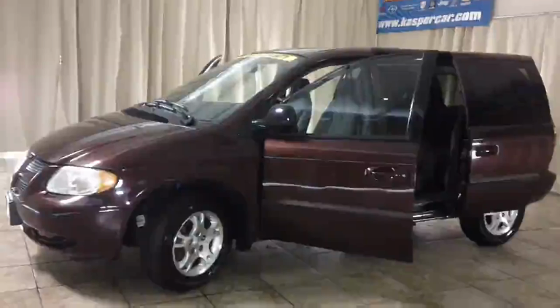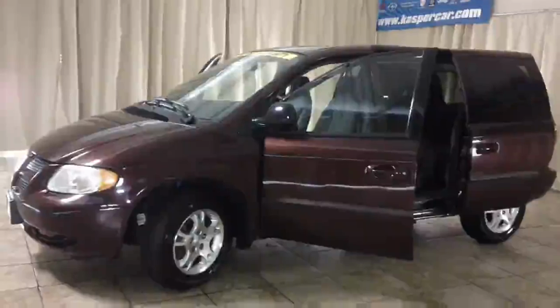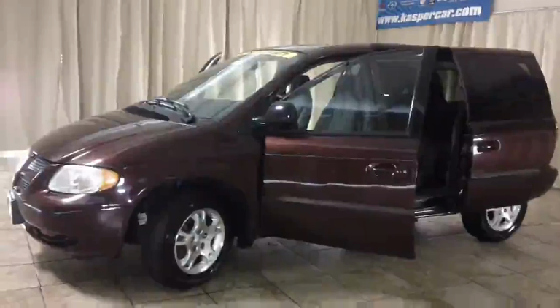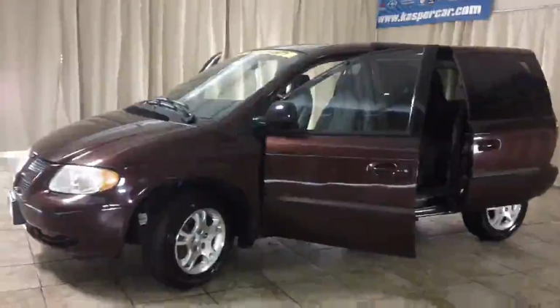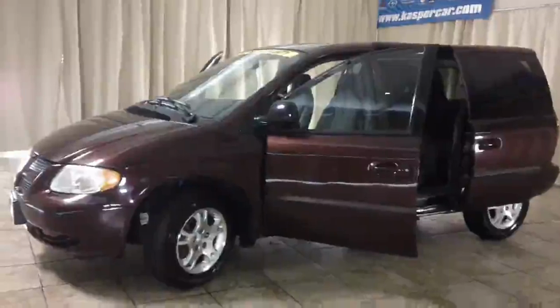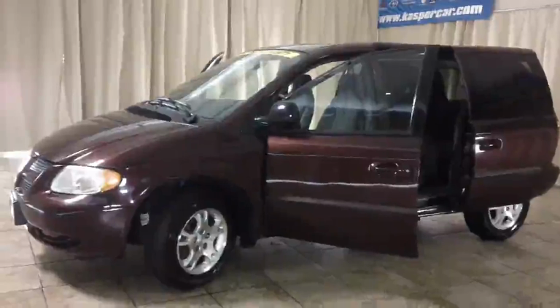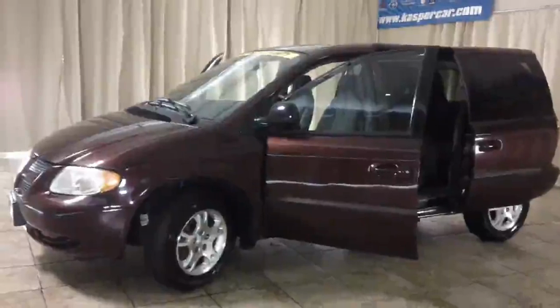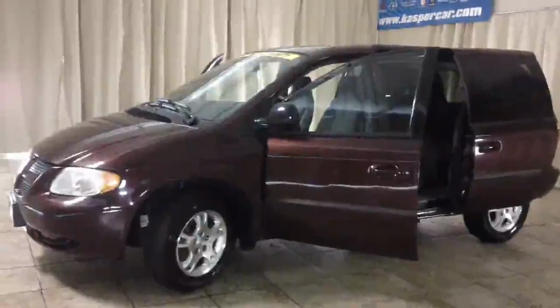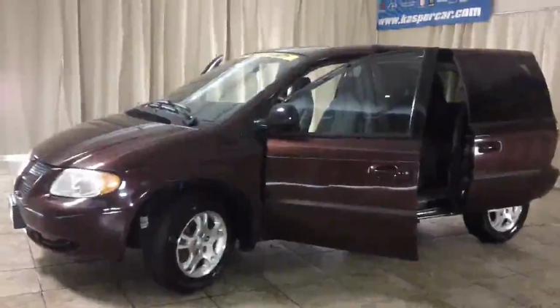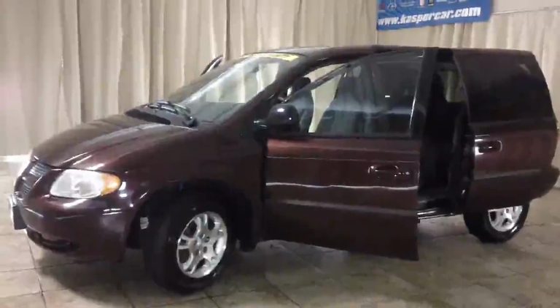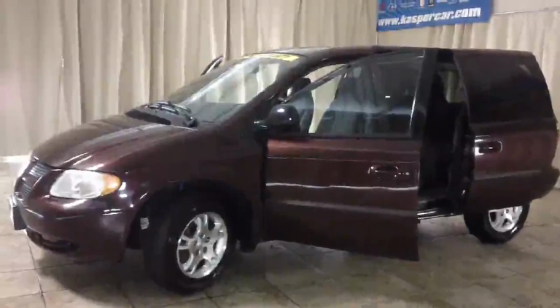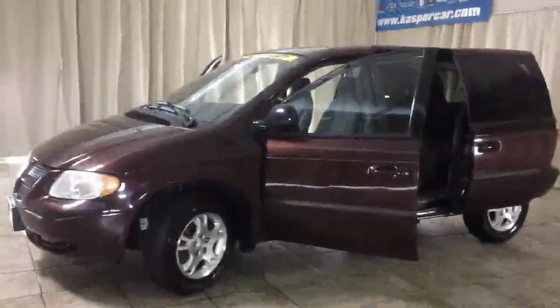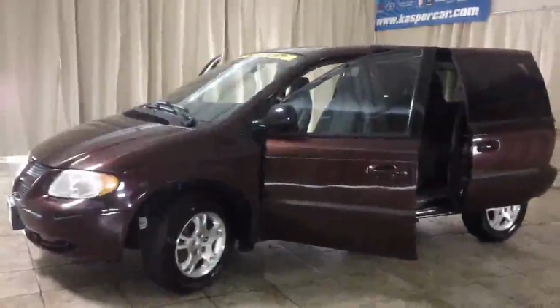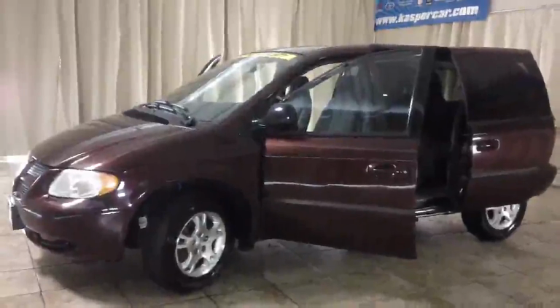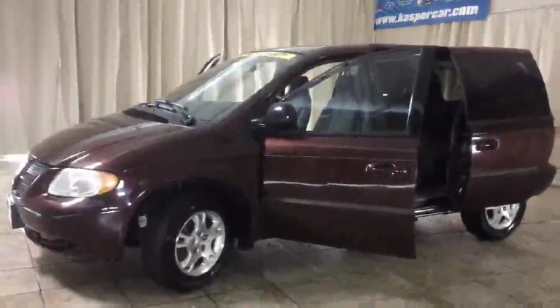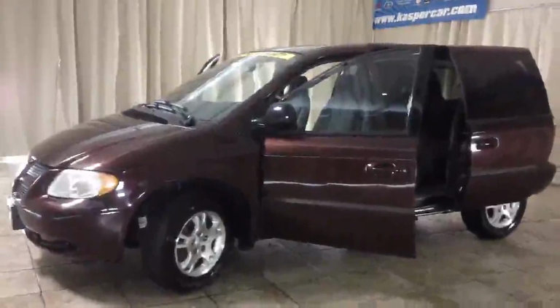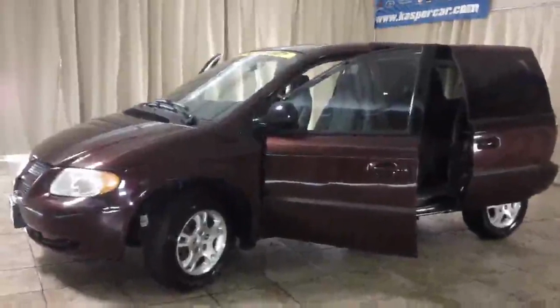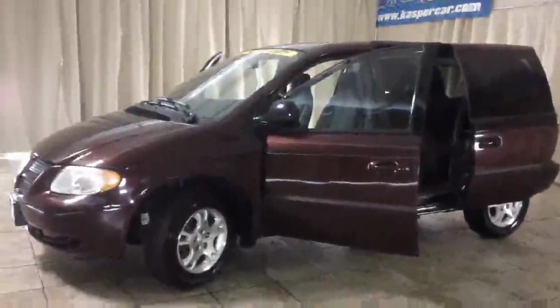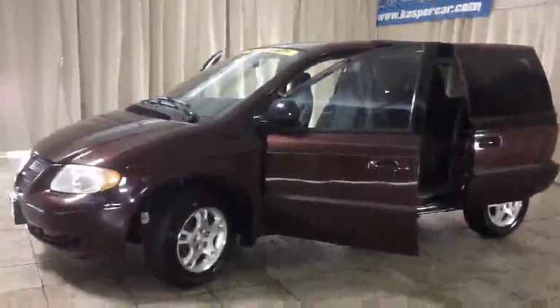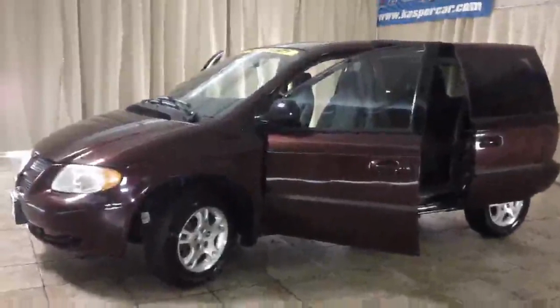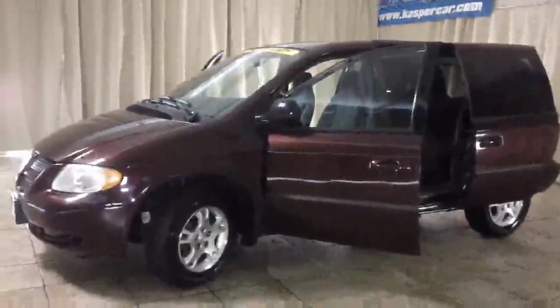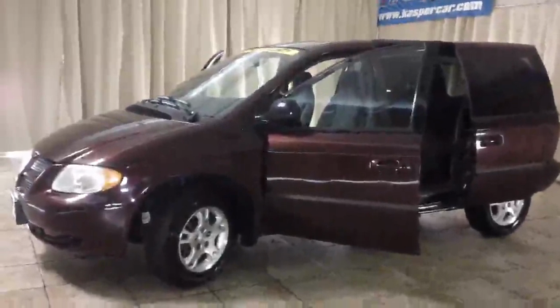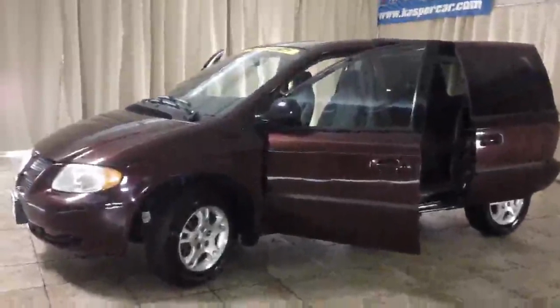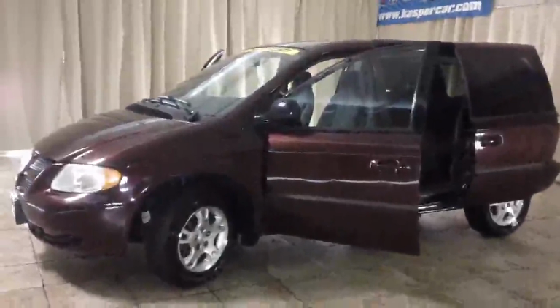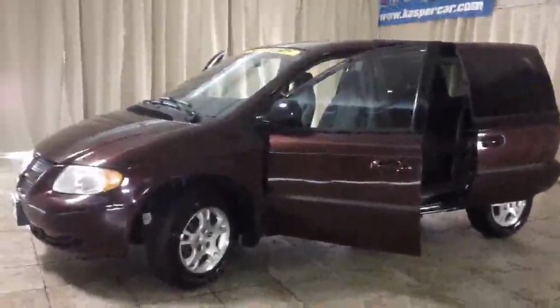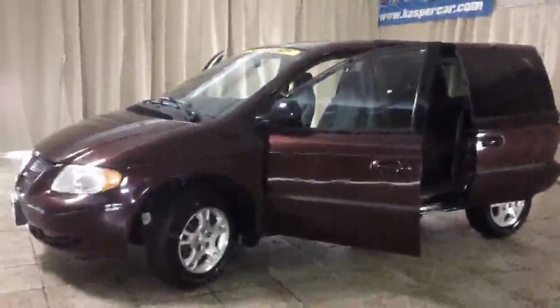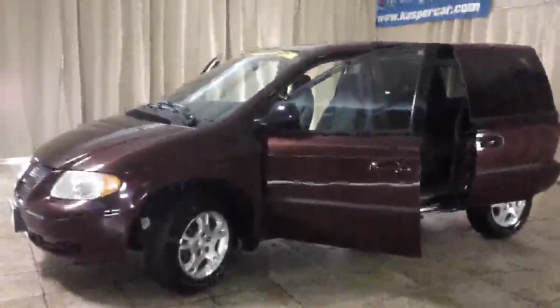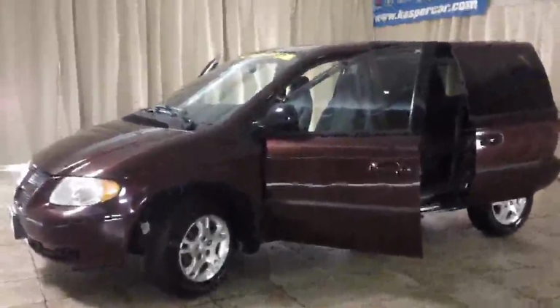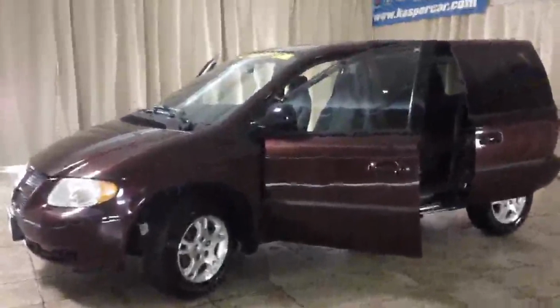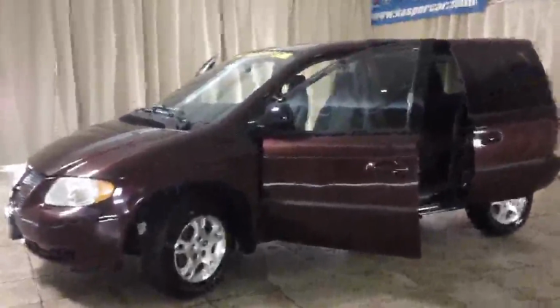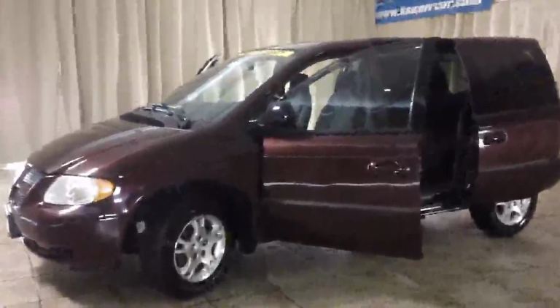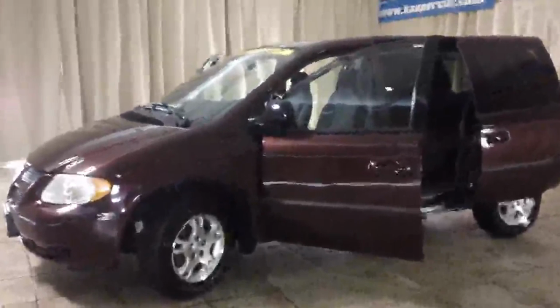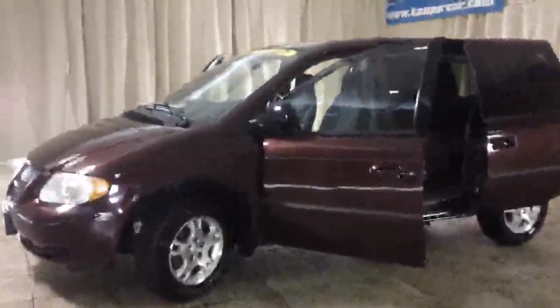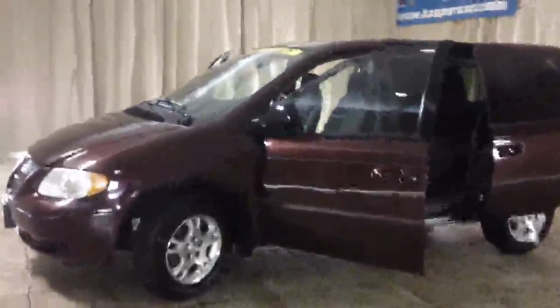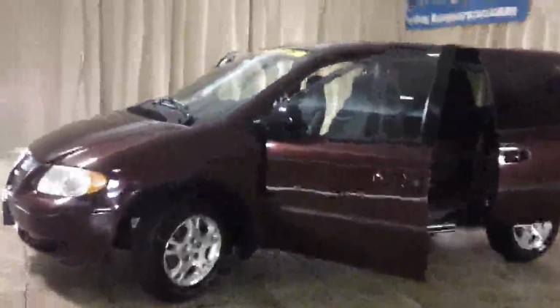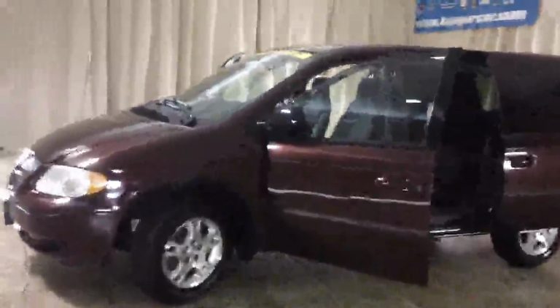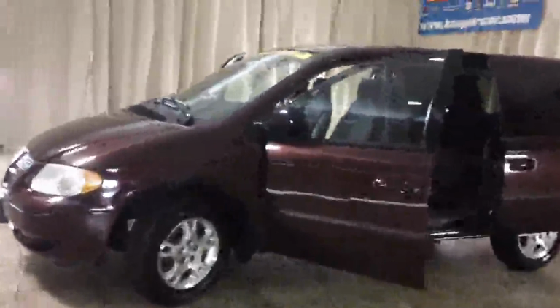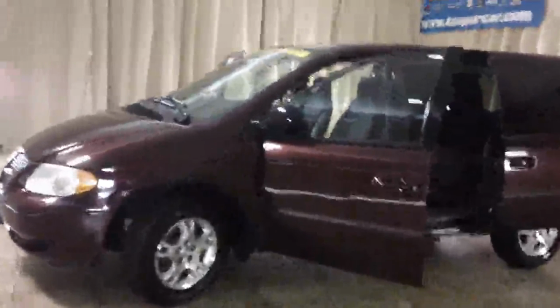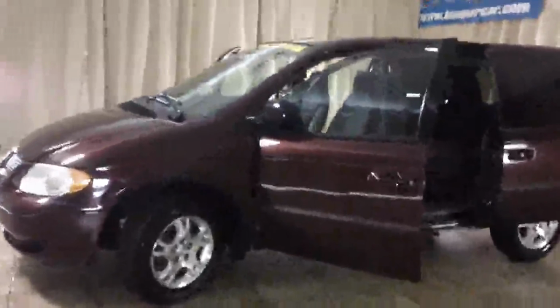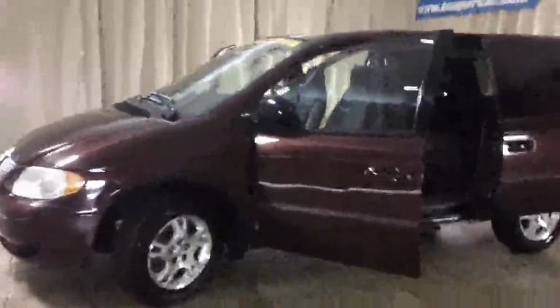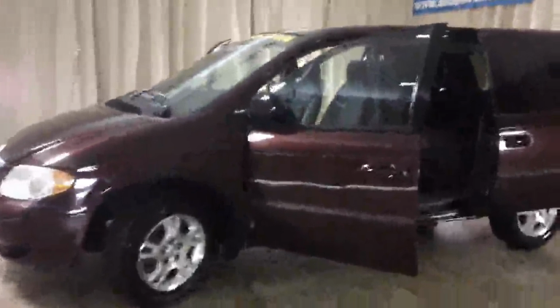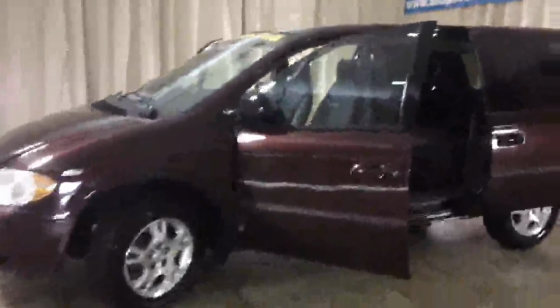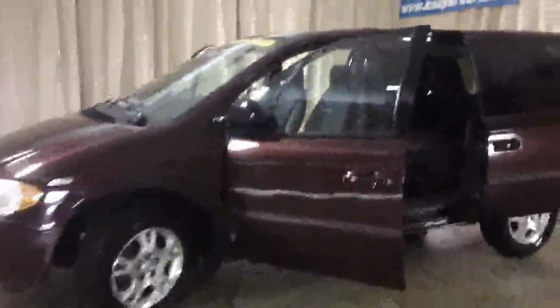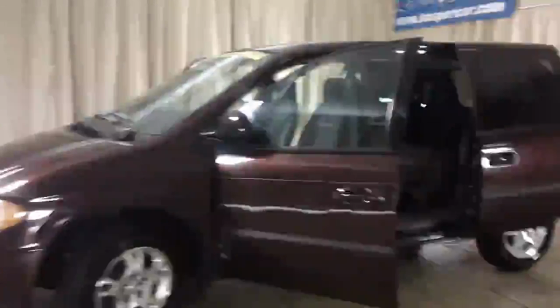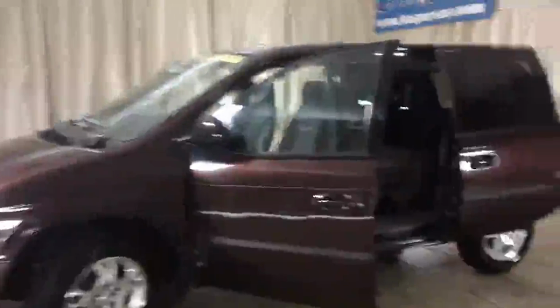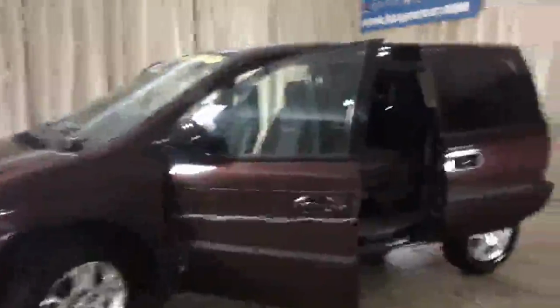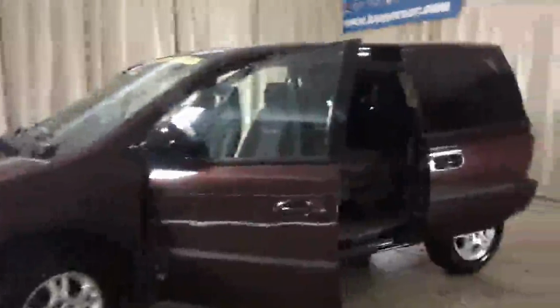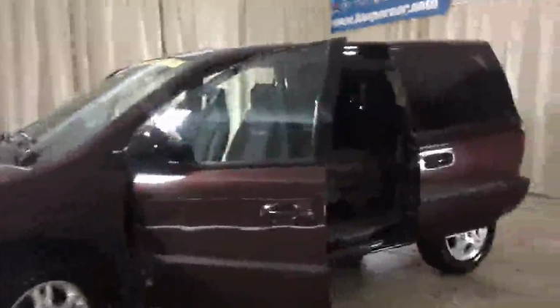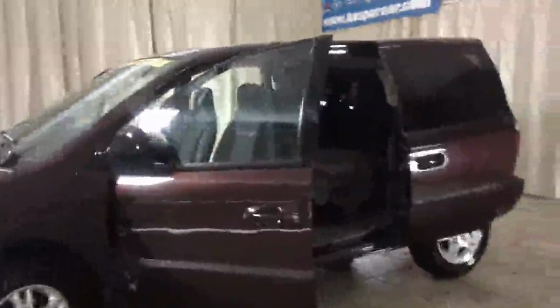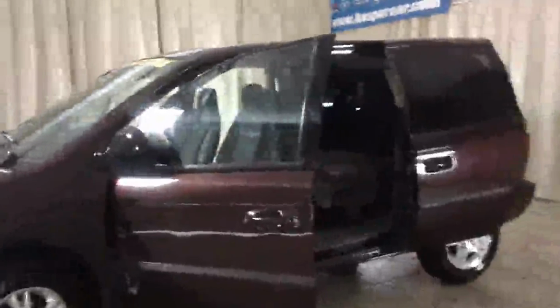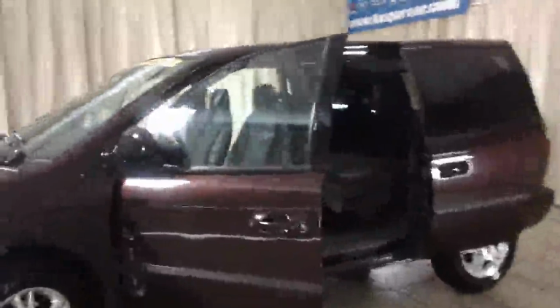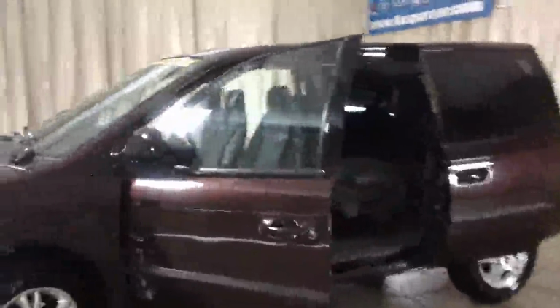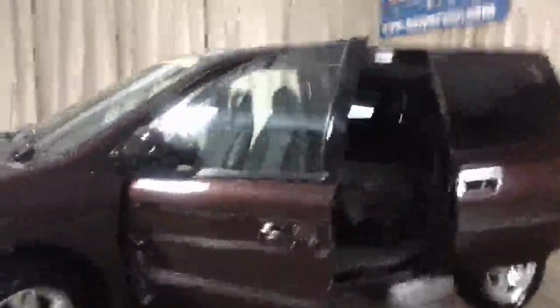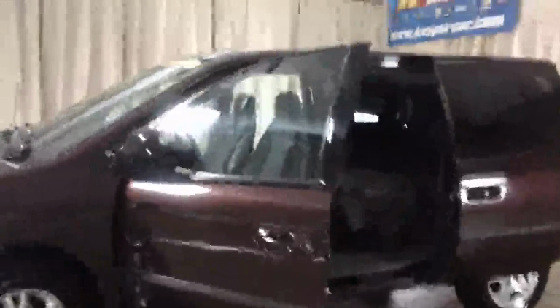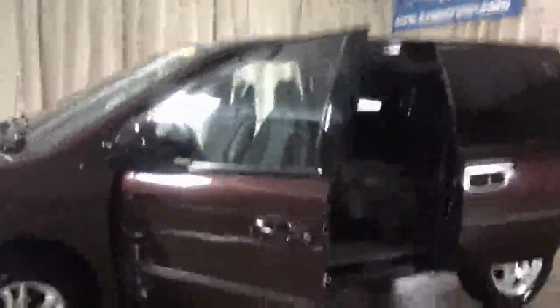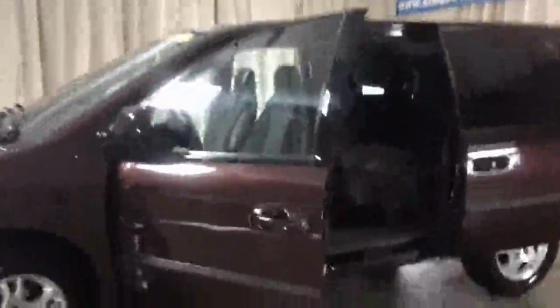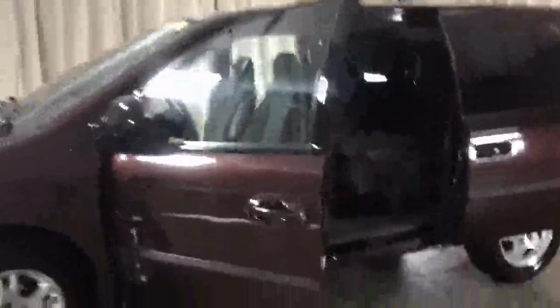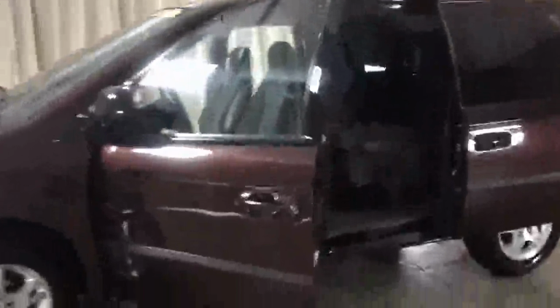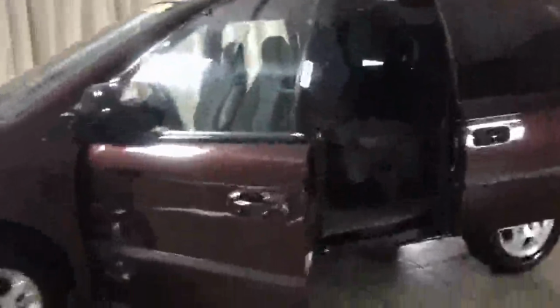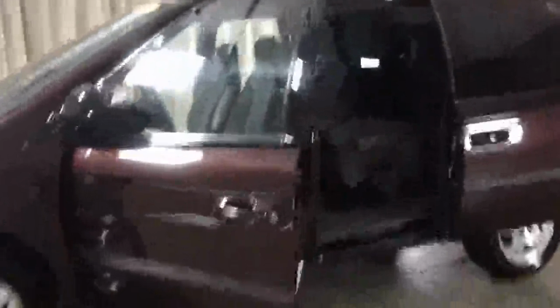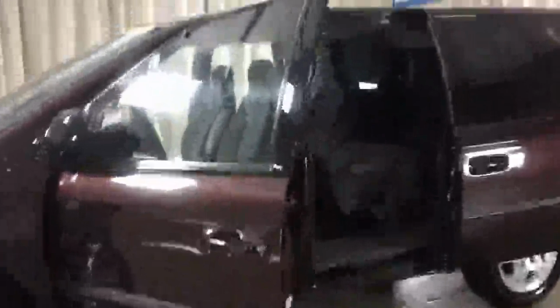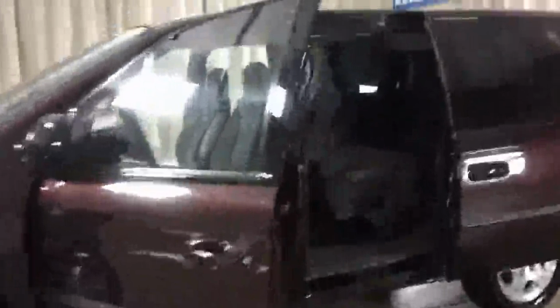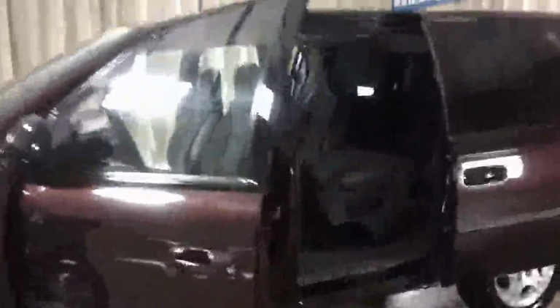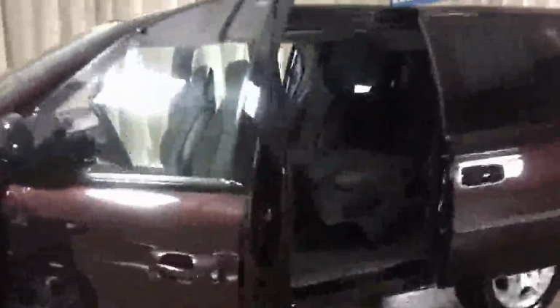Welcome to Casper Chrysler Dodge and Jeep, home of the lifetime warranty. Today I have for you a 2004 Dodge Caravan in red.